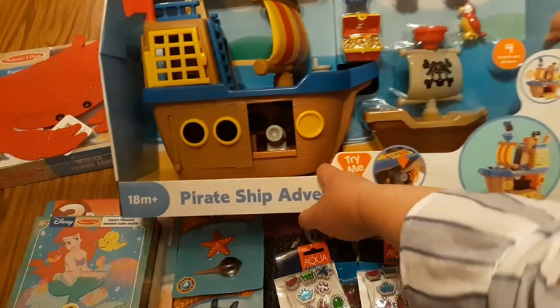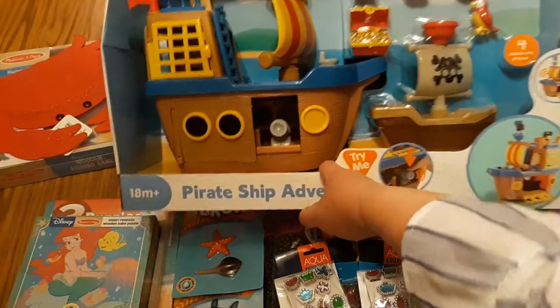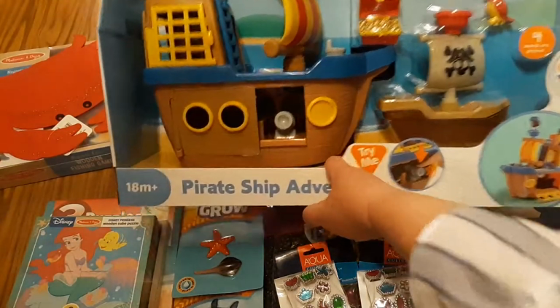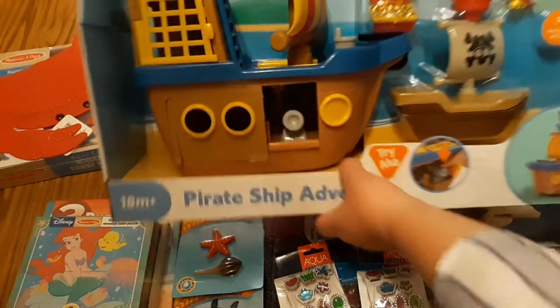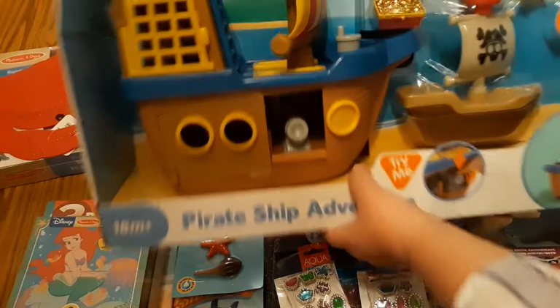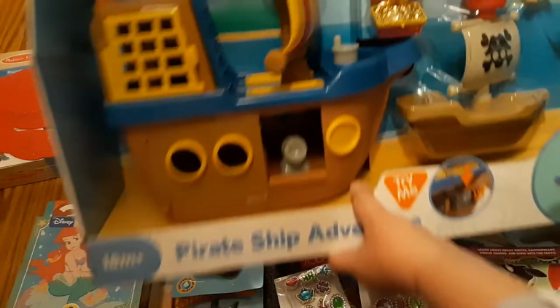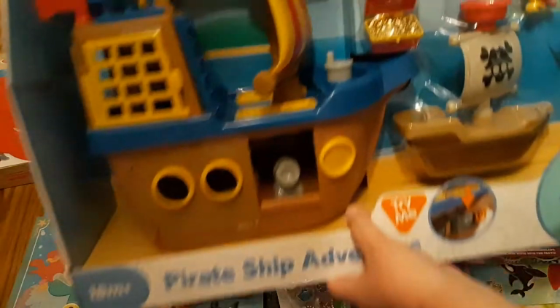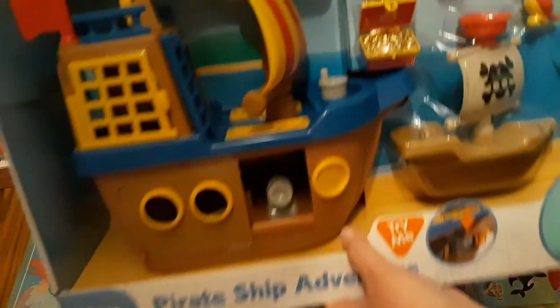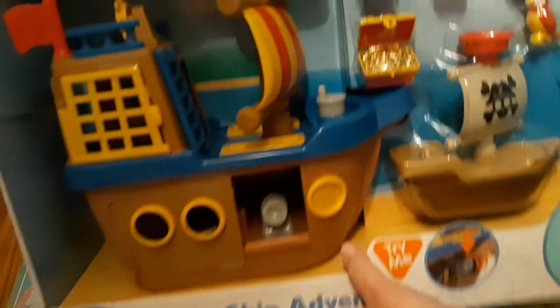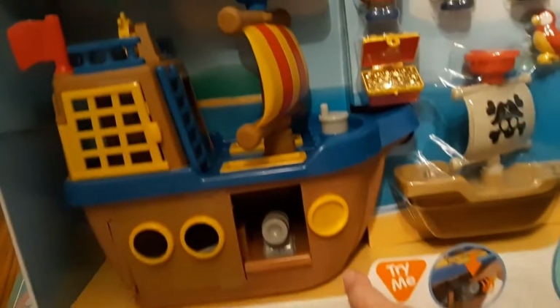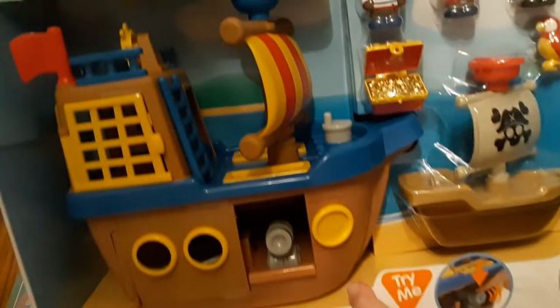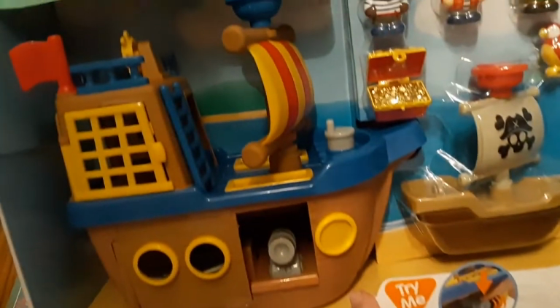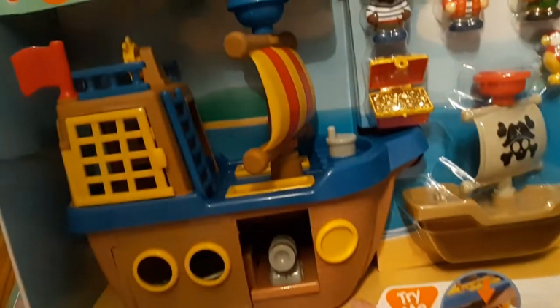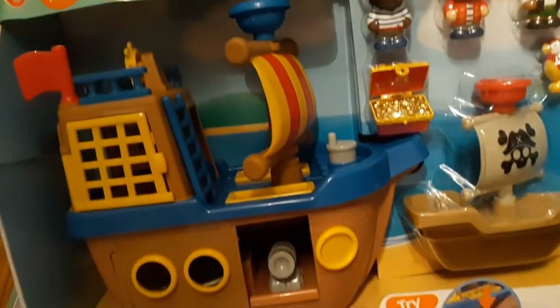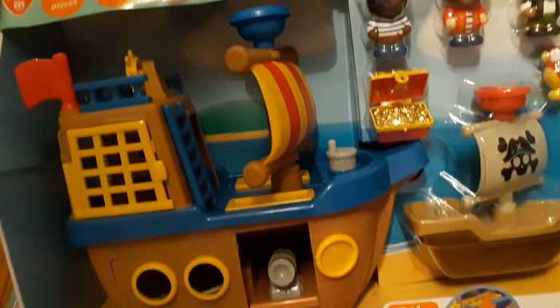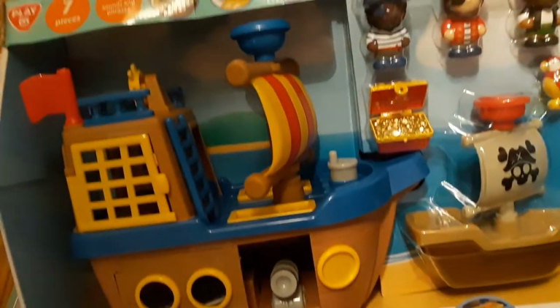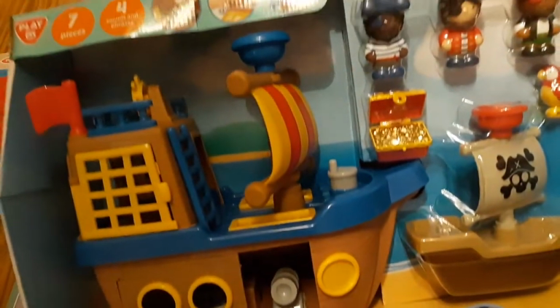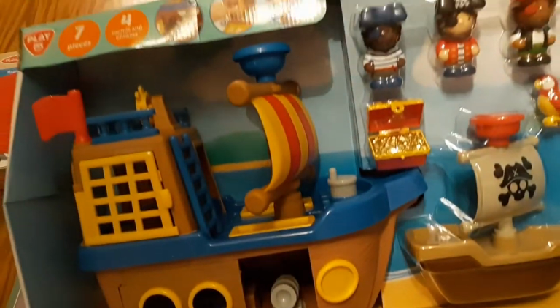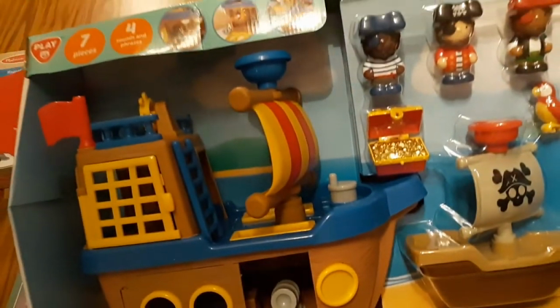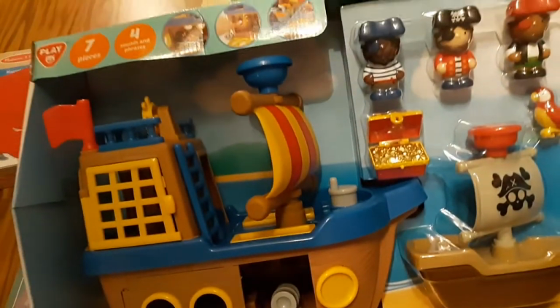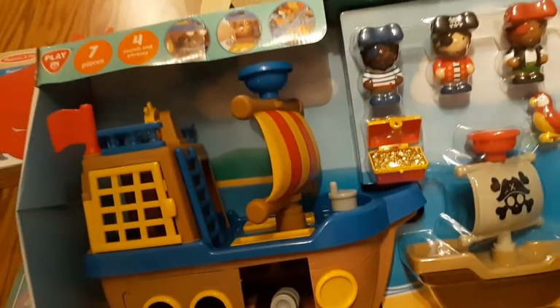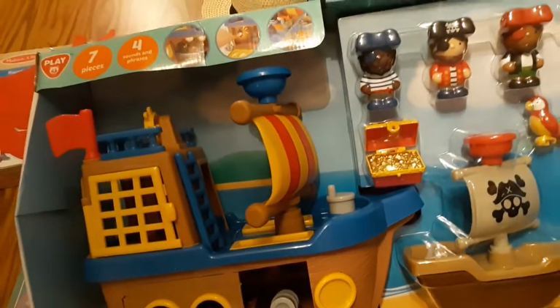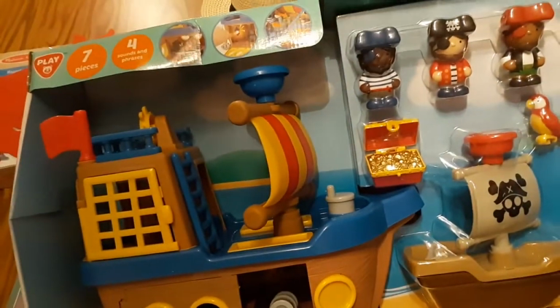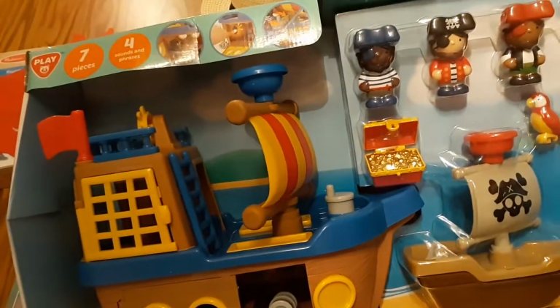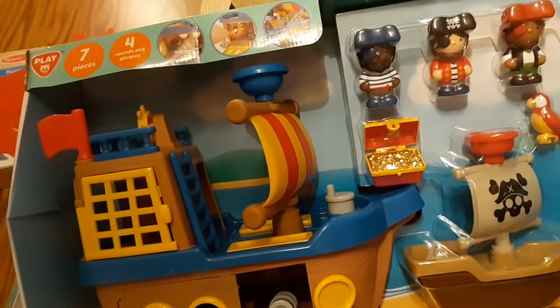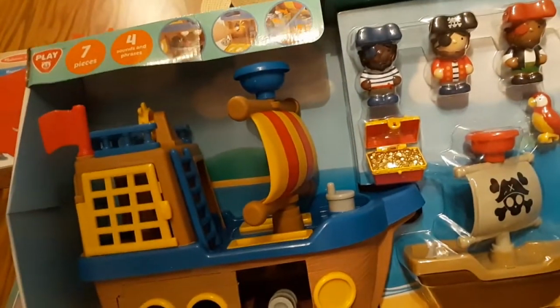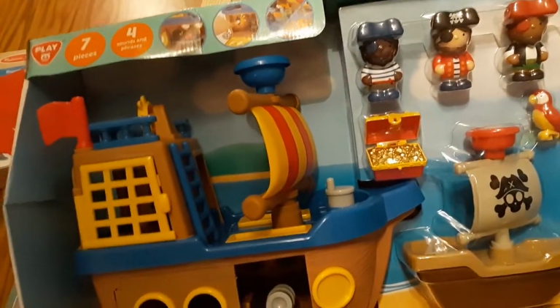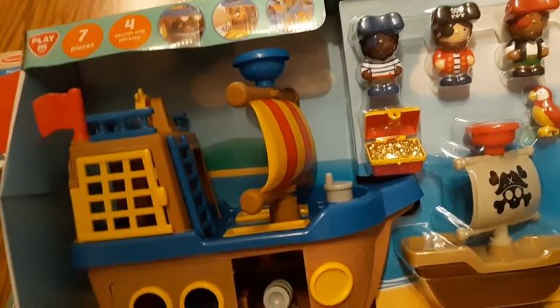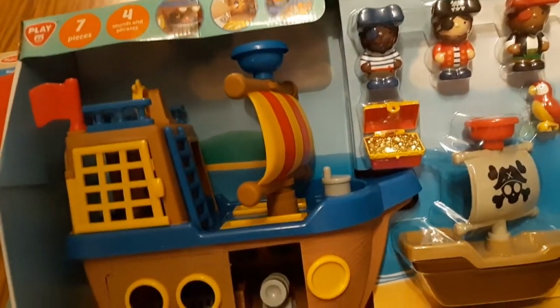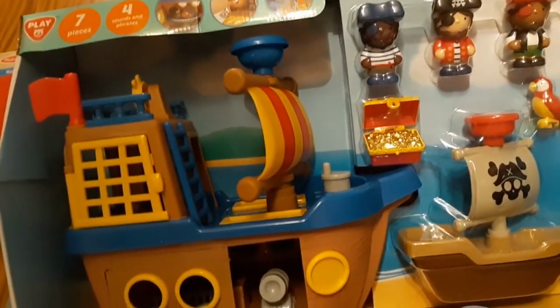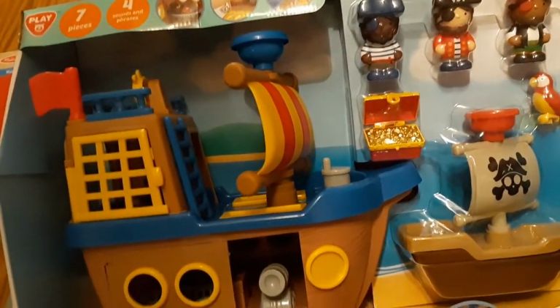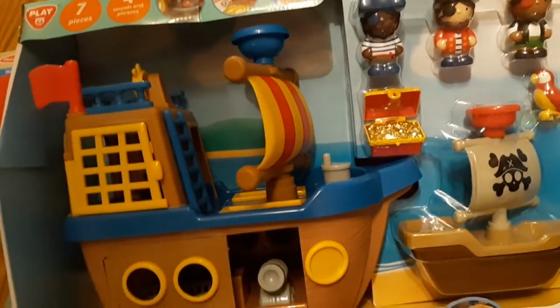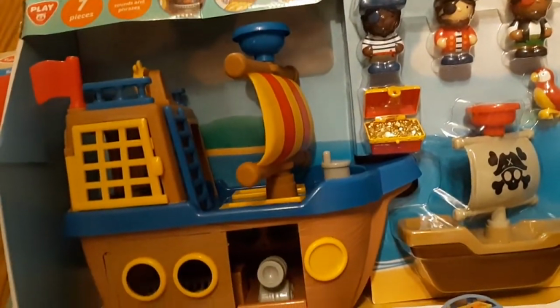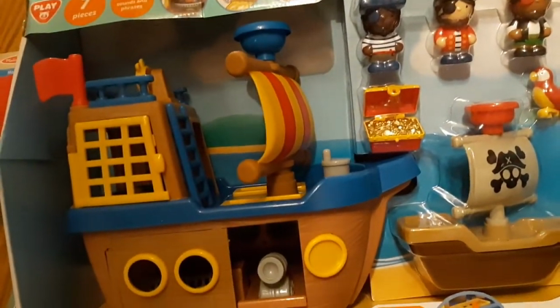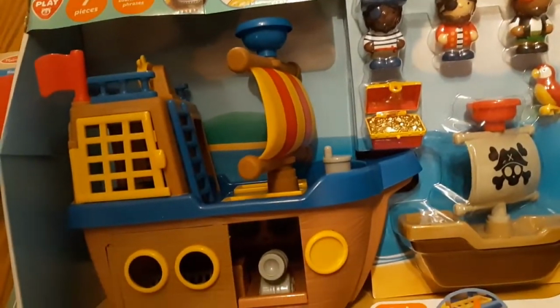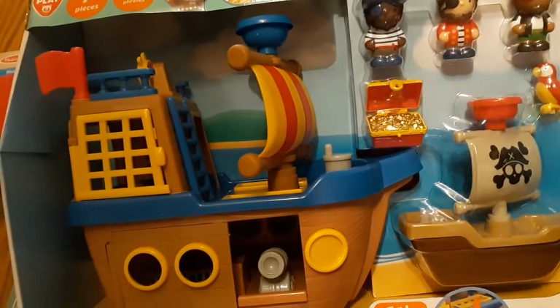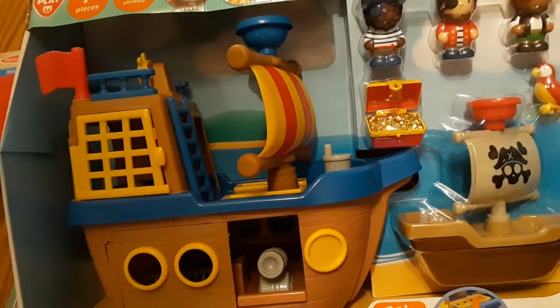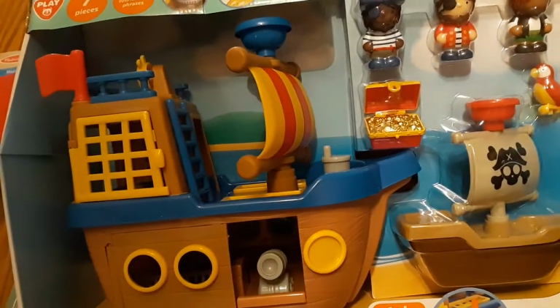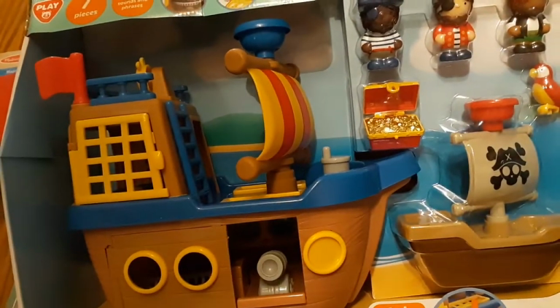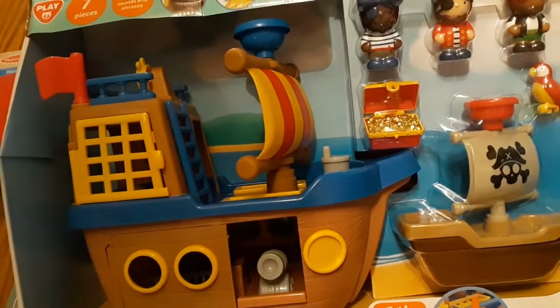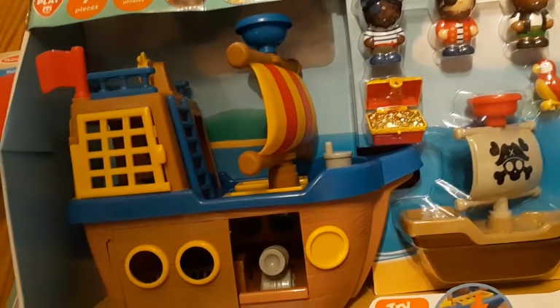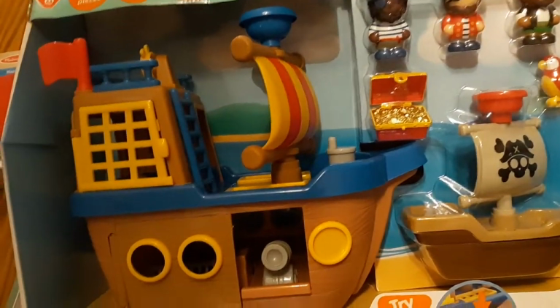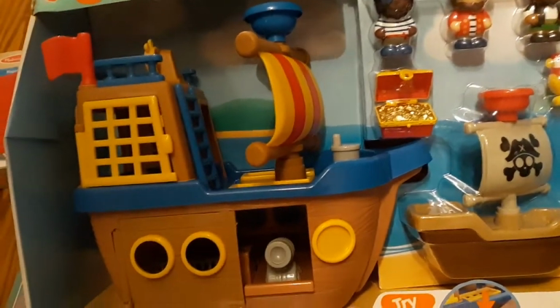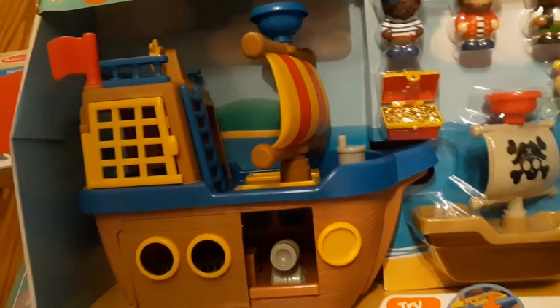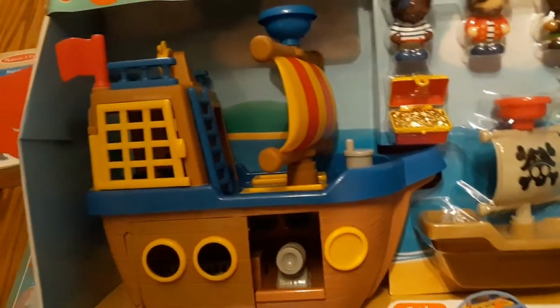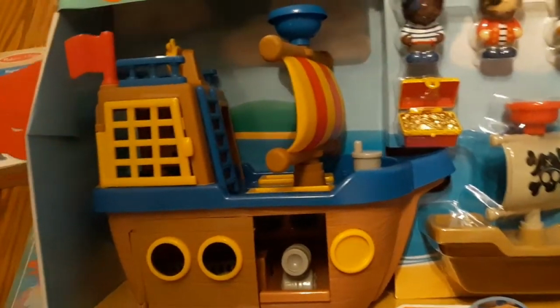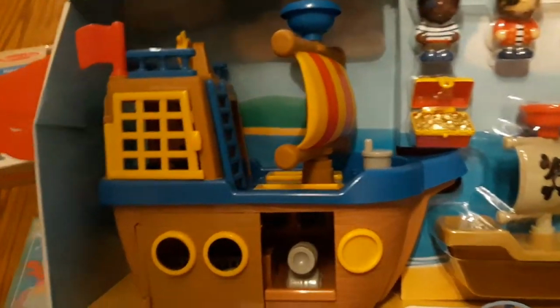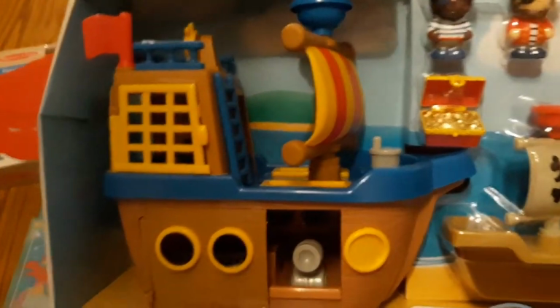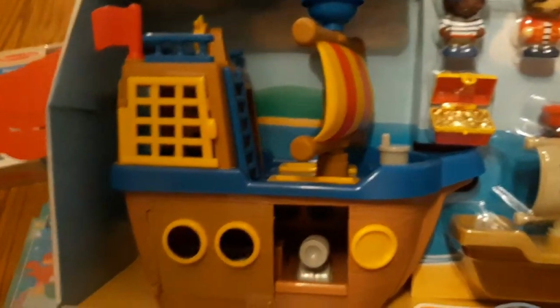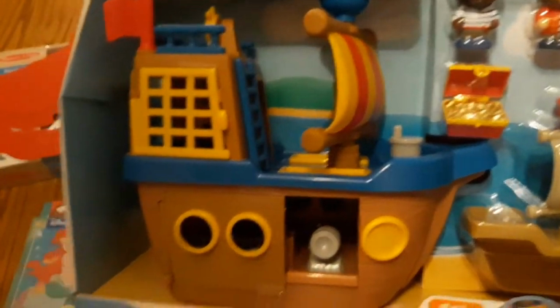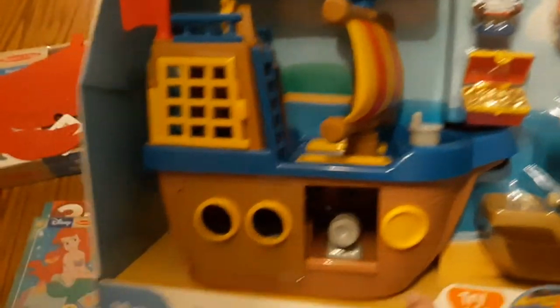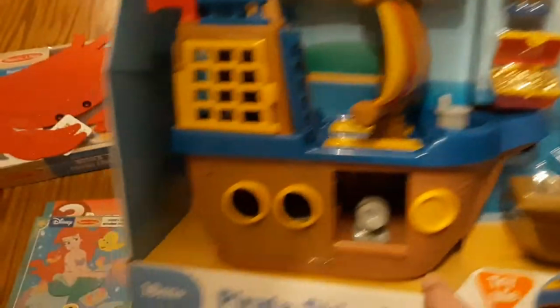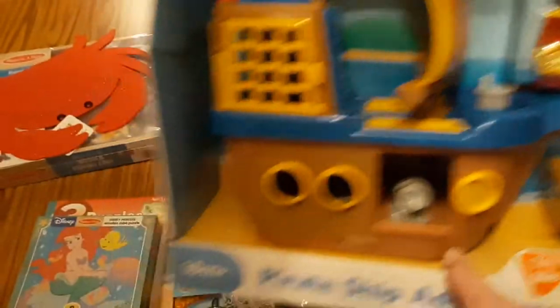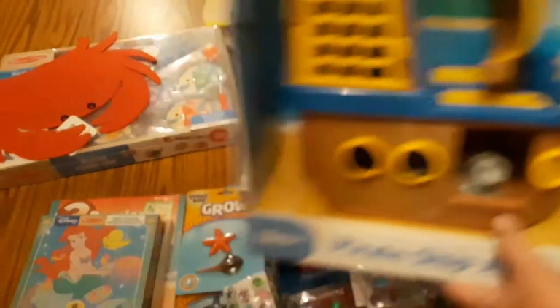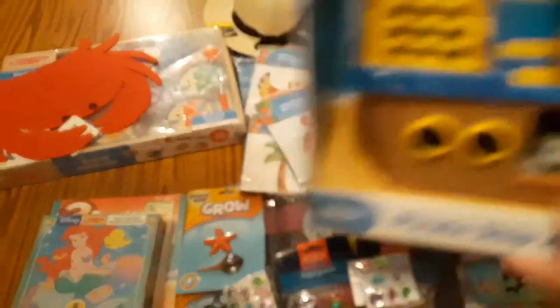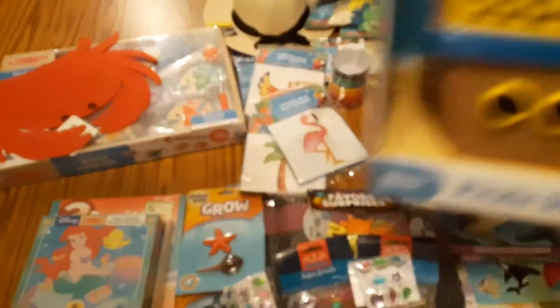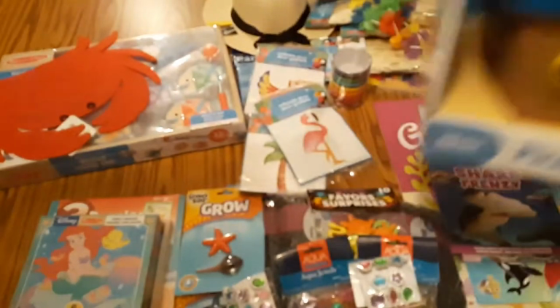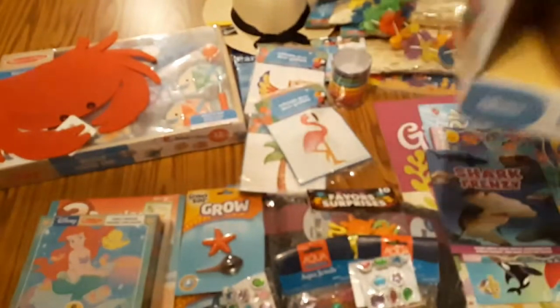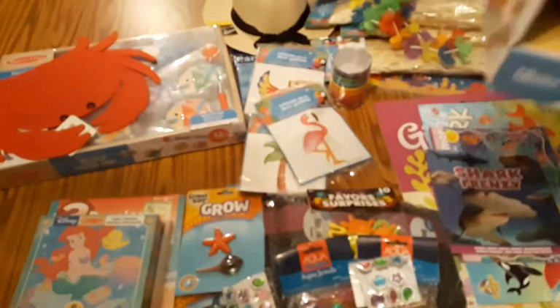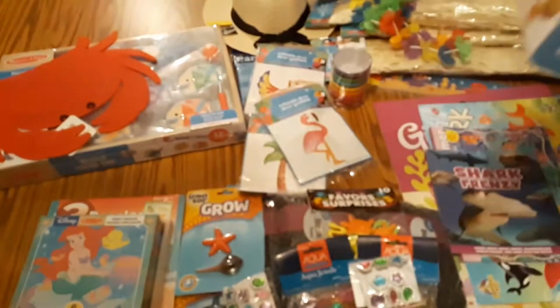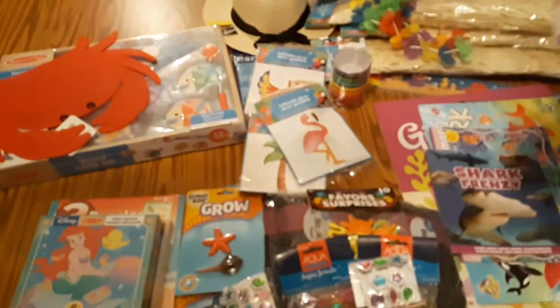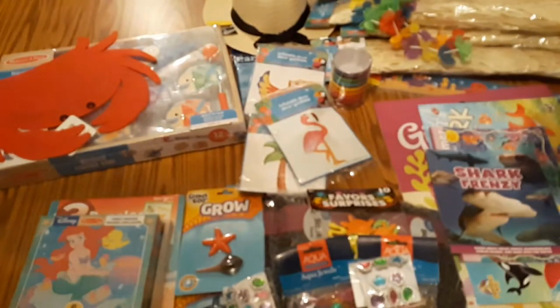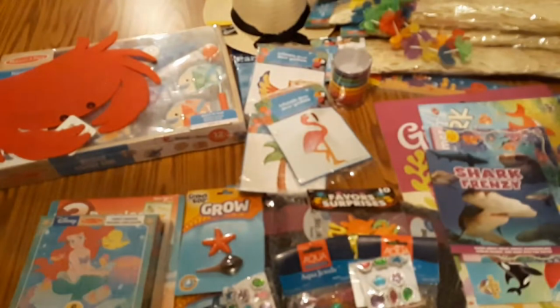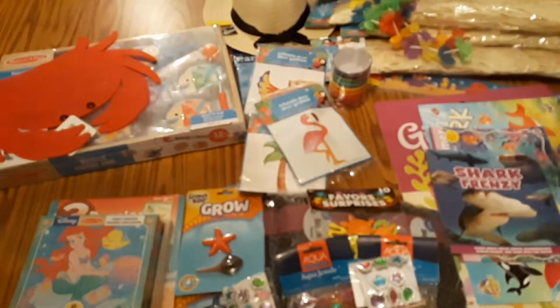I got this at Sam's Club for $24.98 — right at $25.